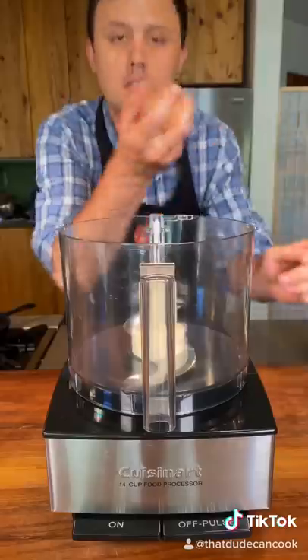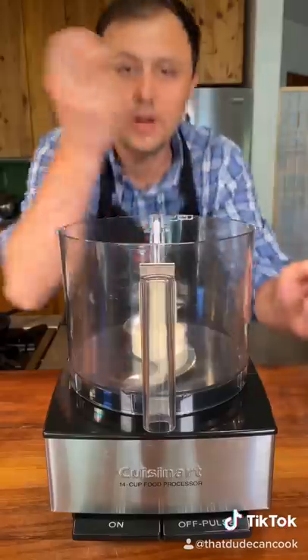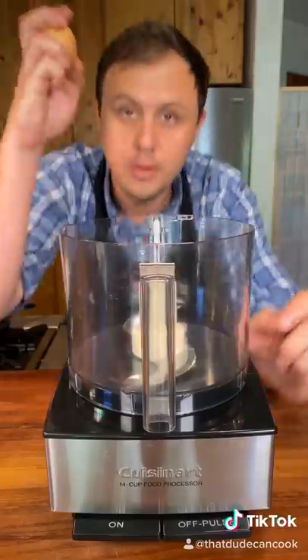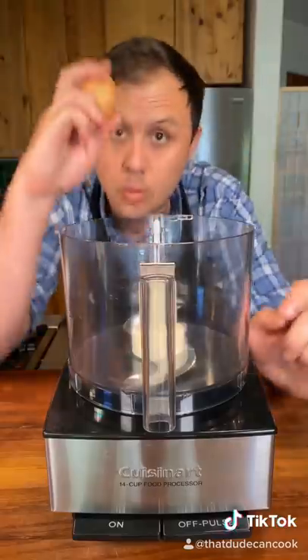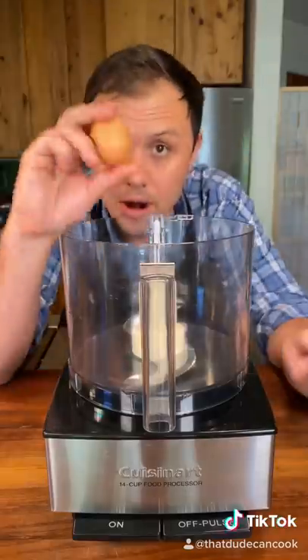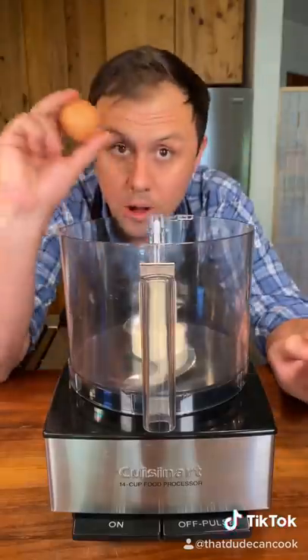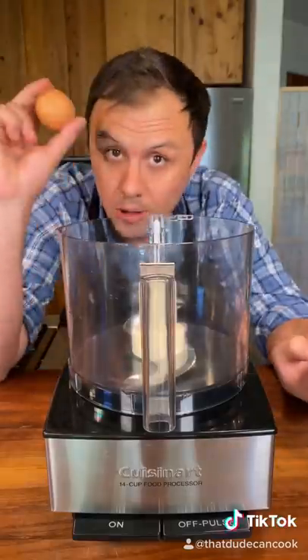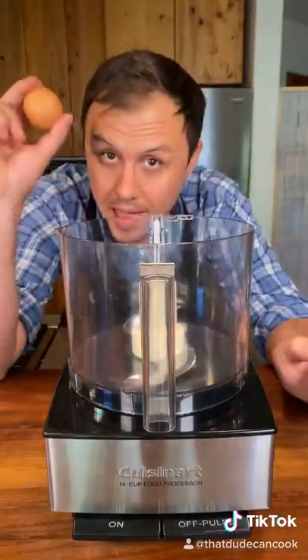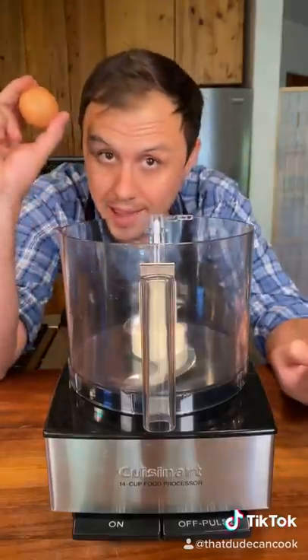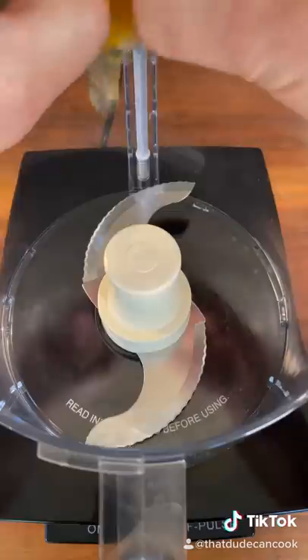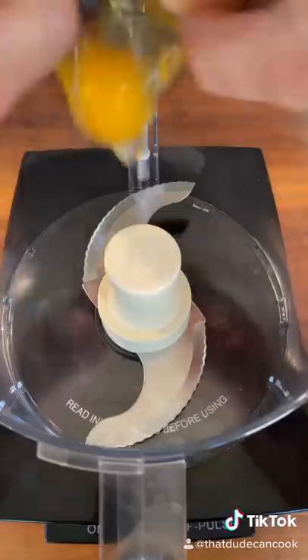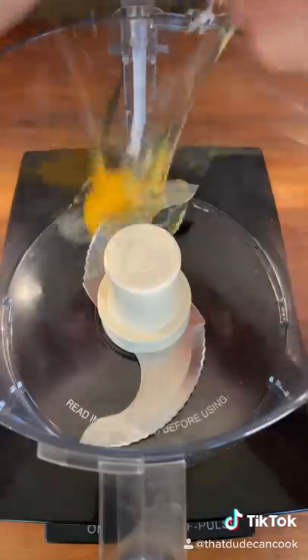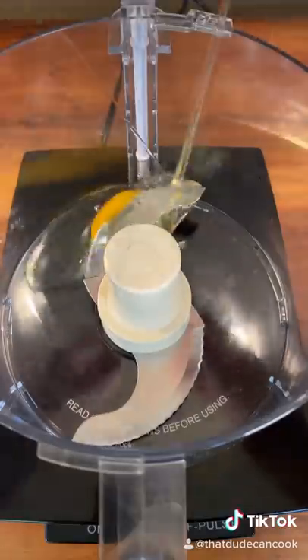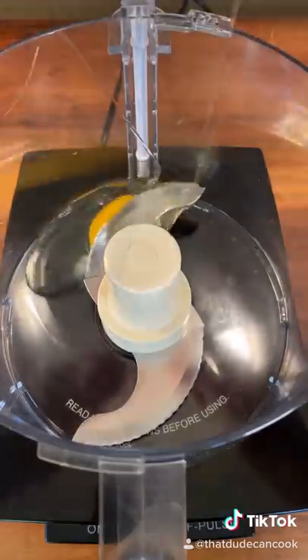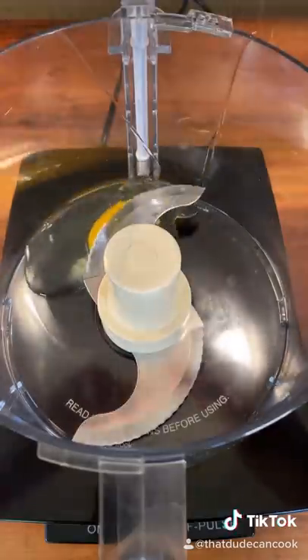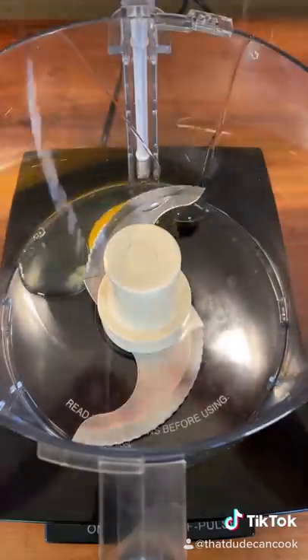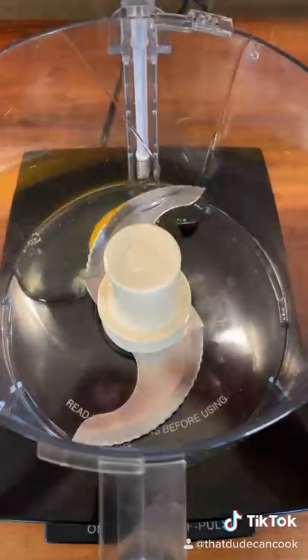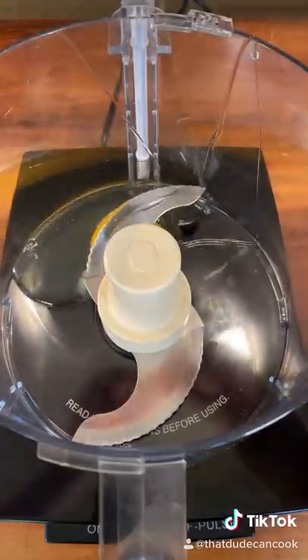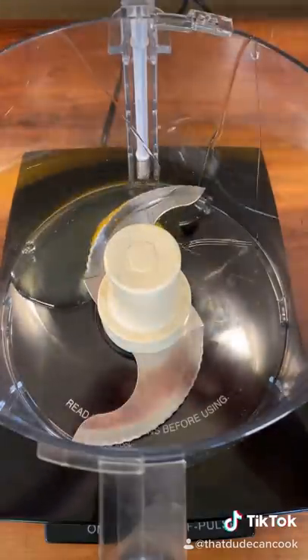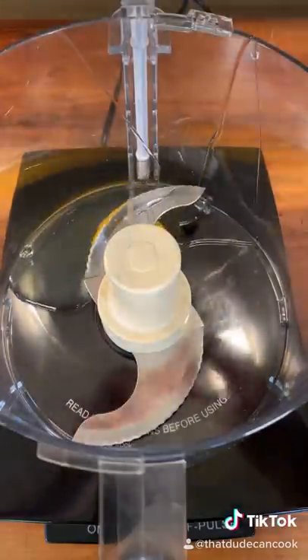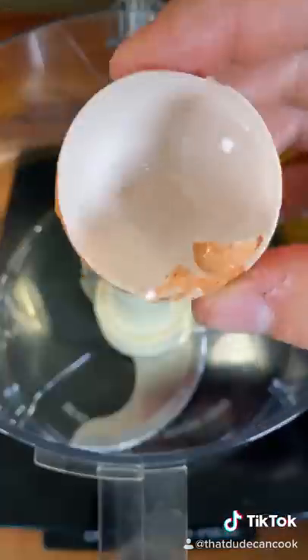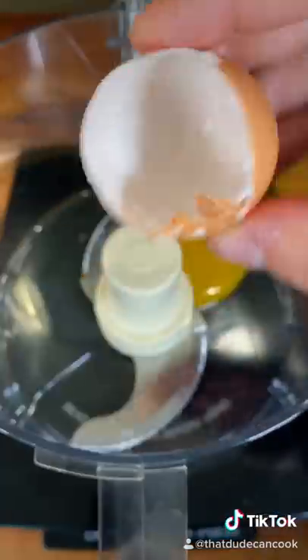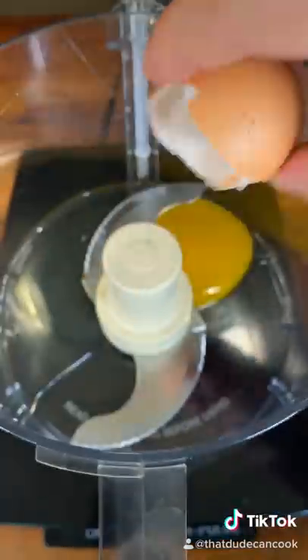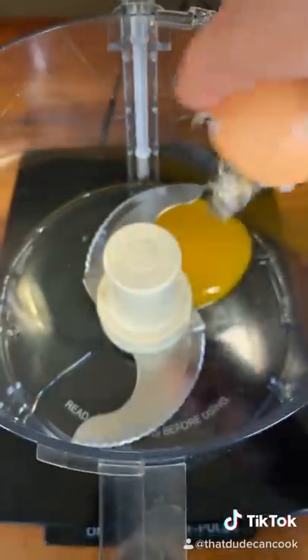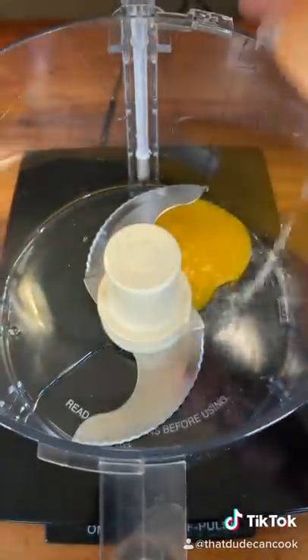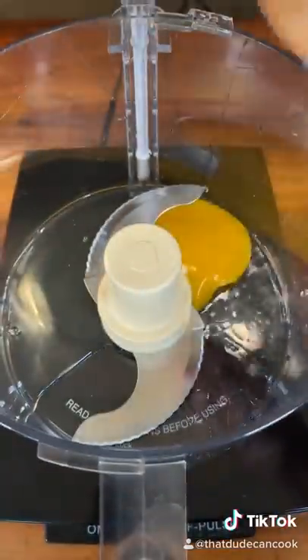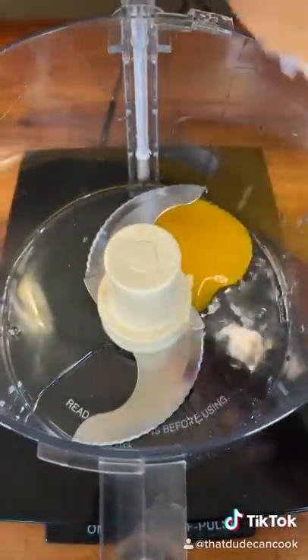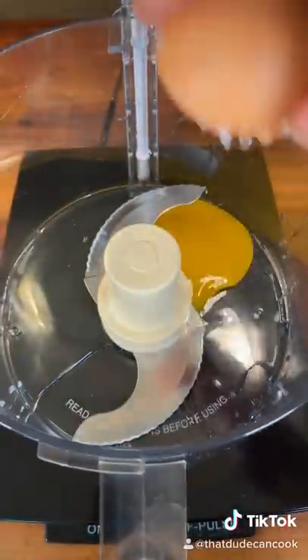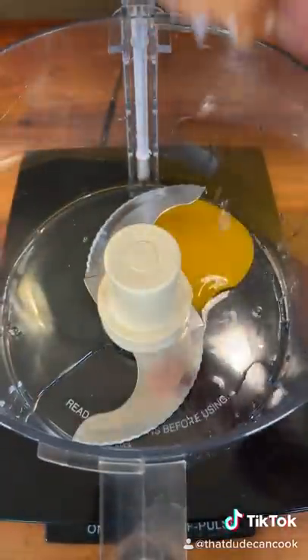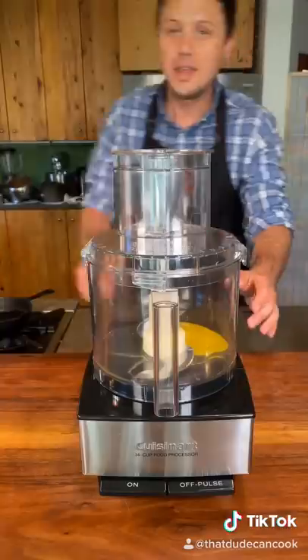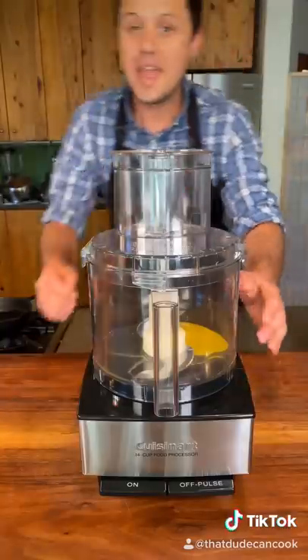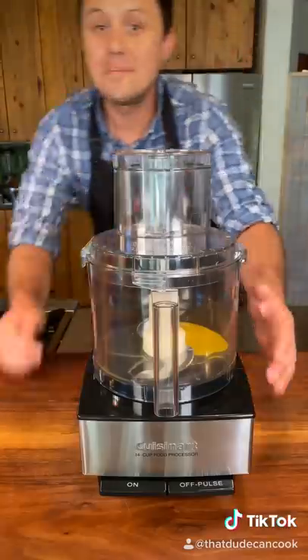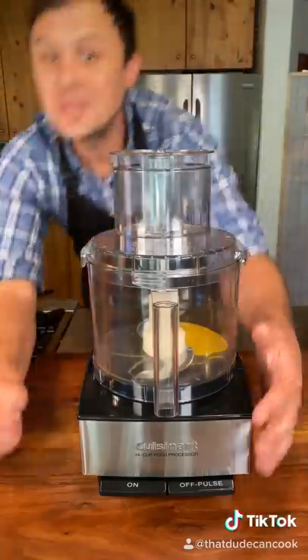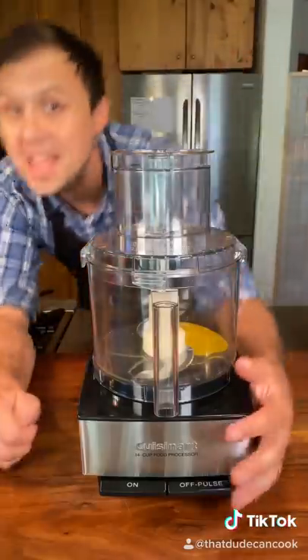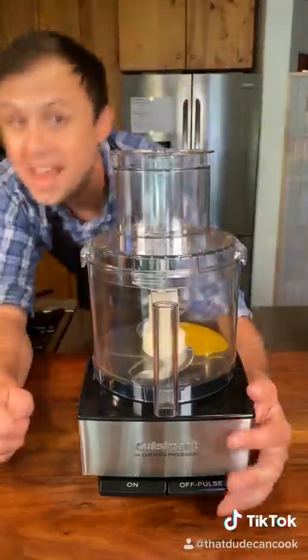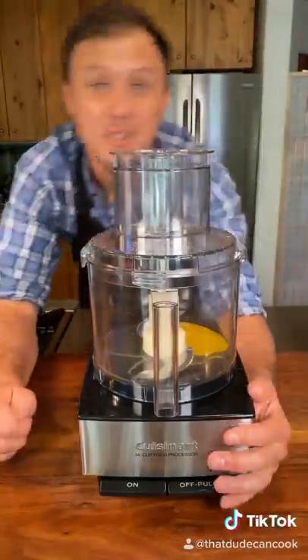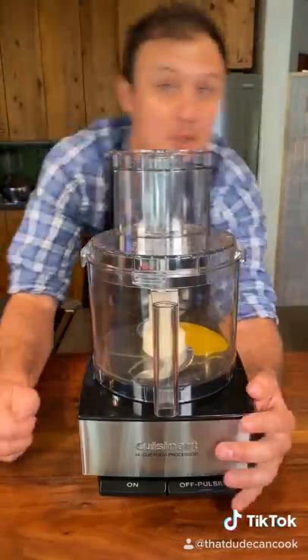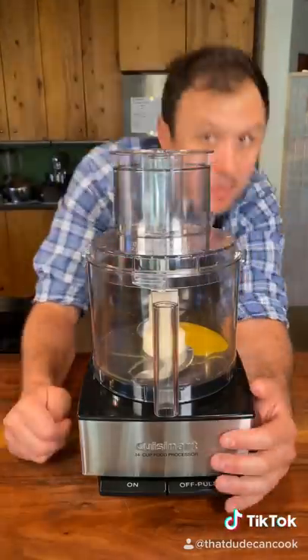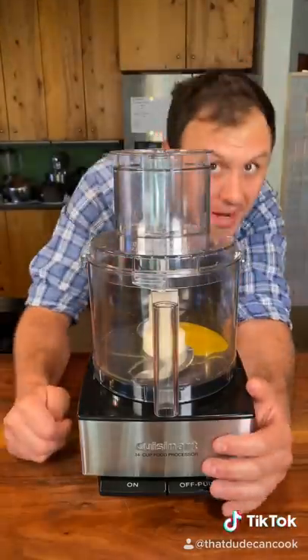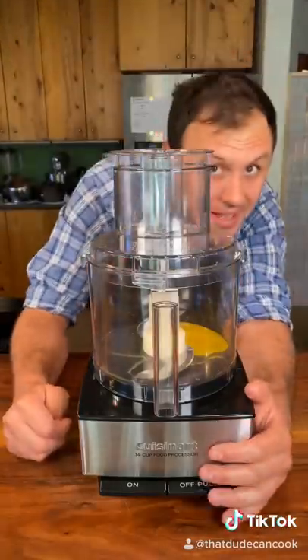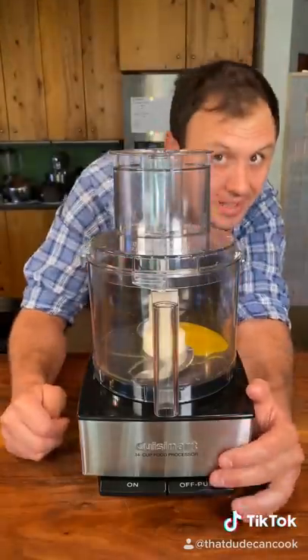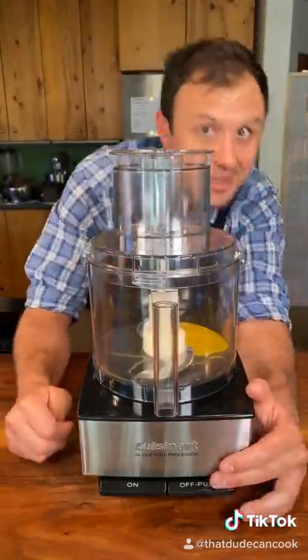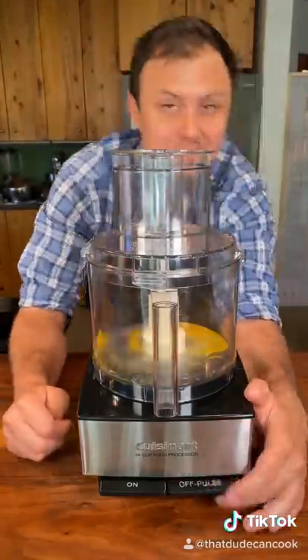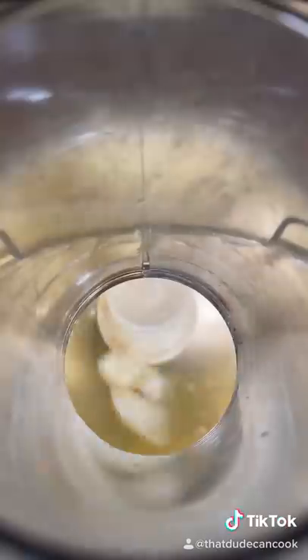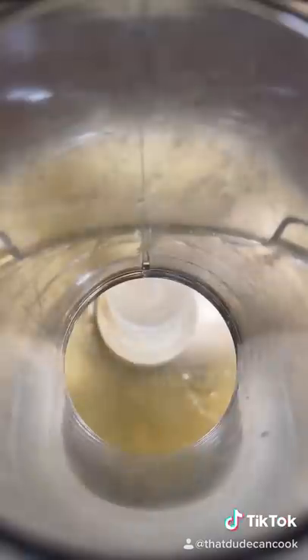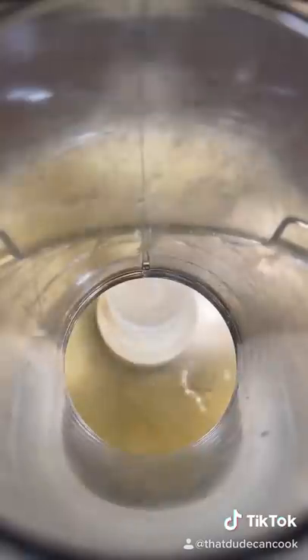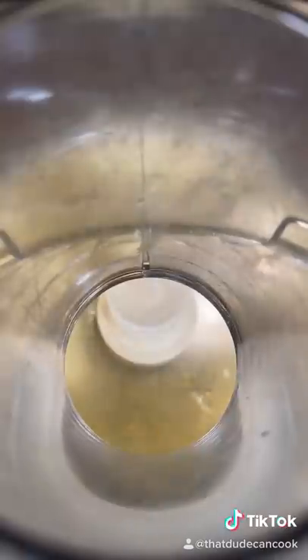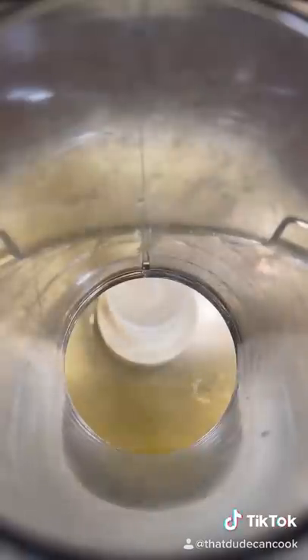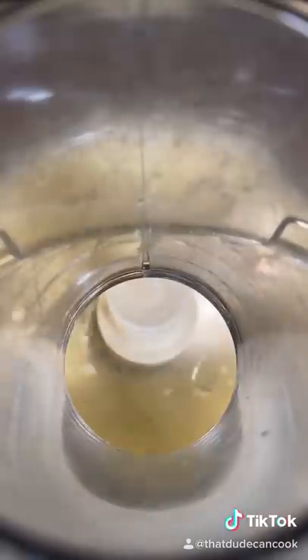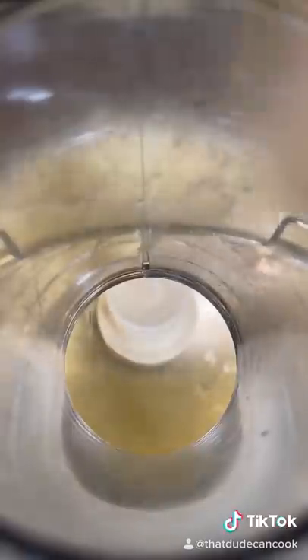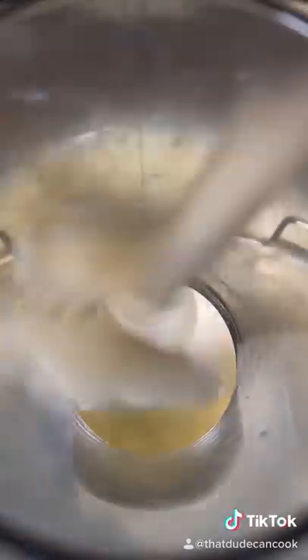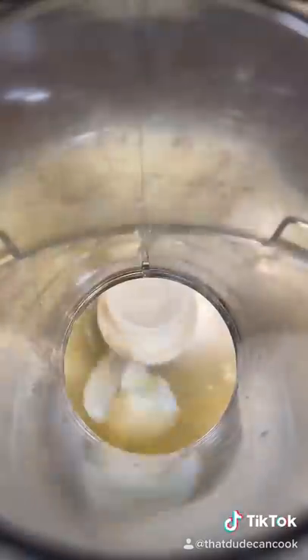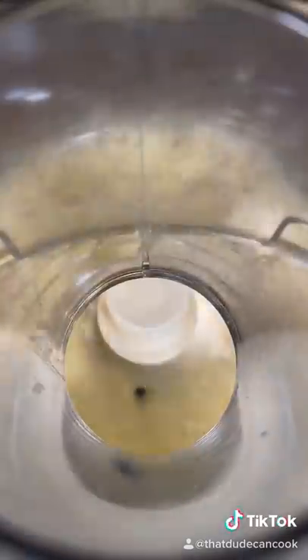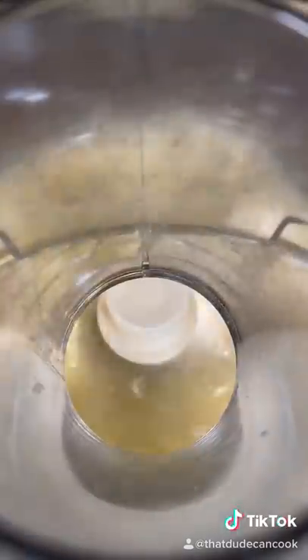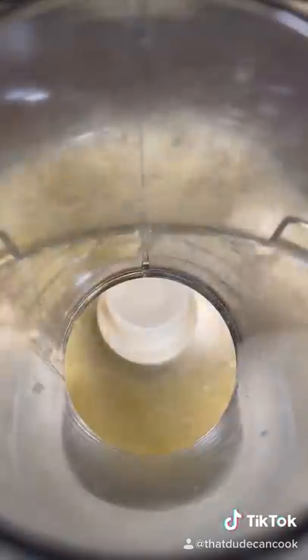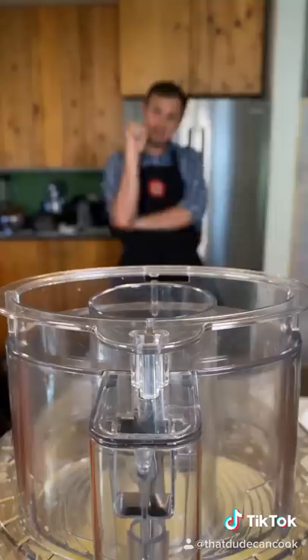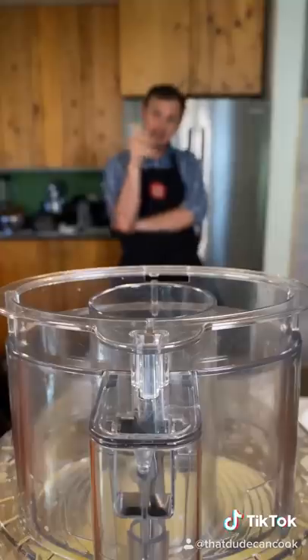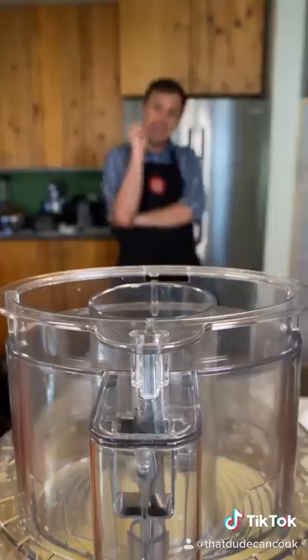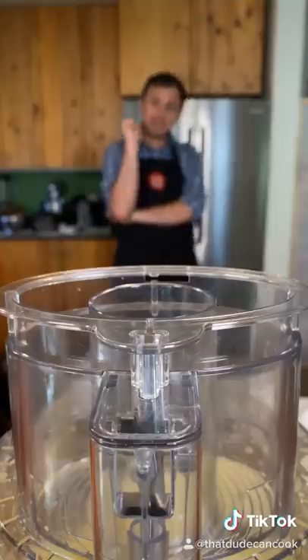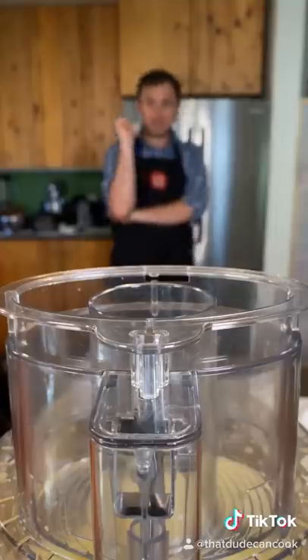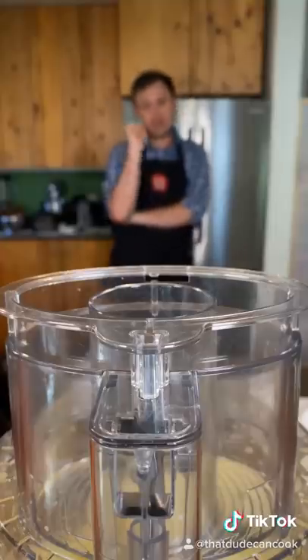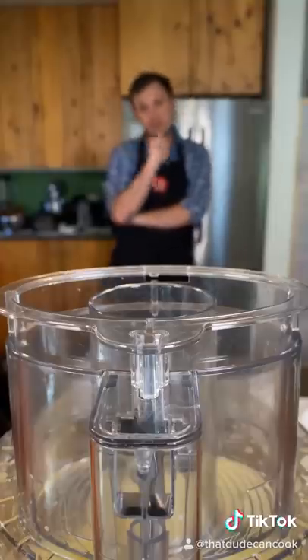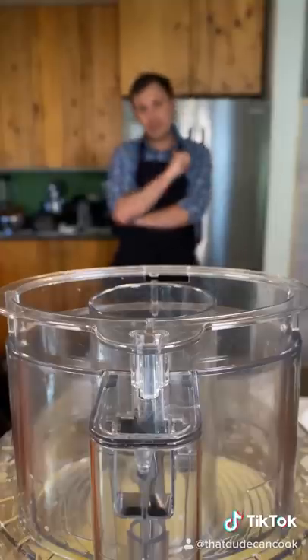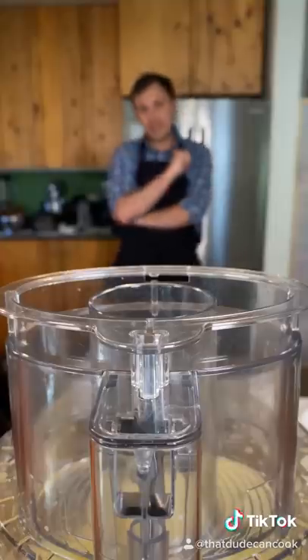Start with one whole egg into a food processor, teaspoon of water, and blend two minutes. Add your crushed garlic. Blend for another minute.